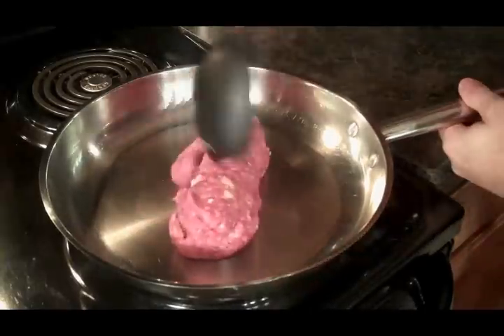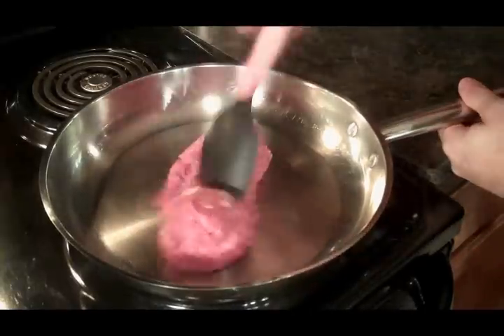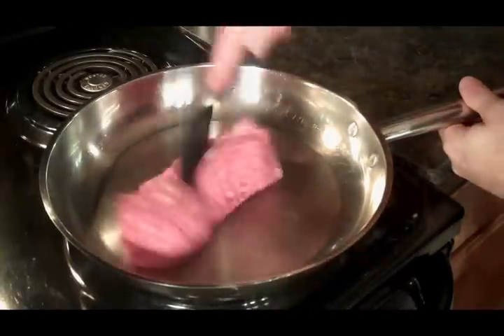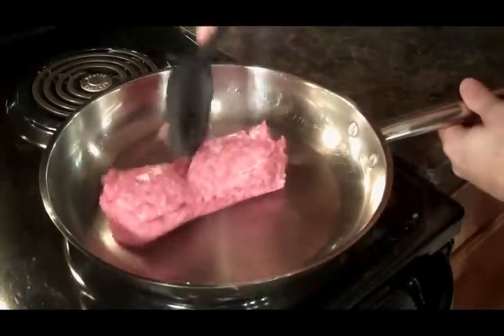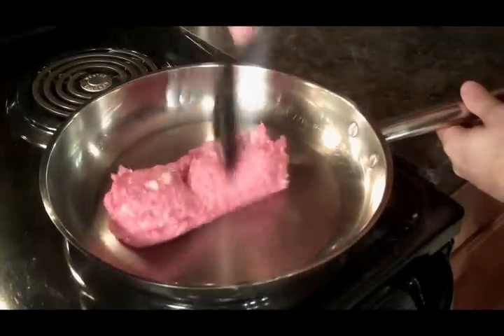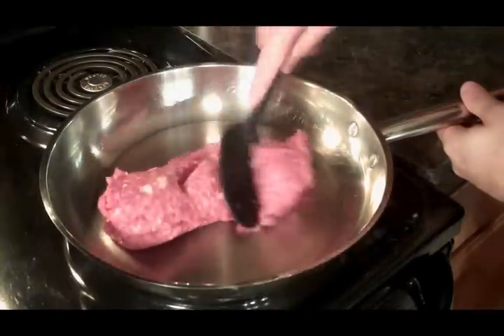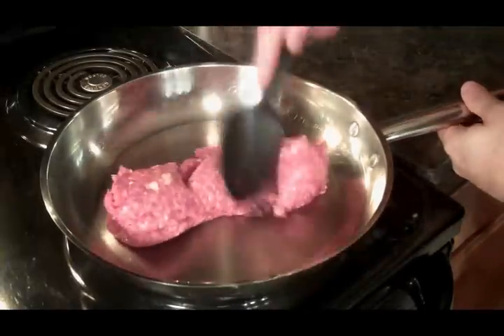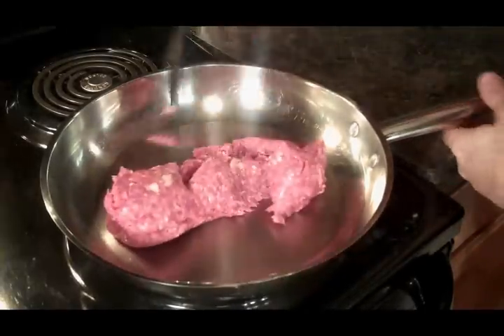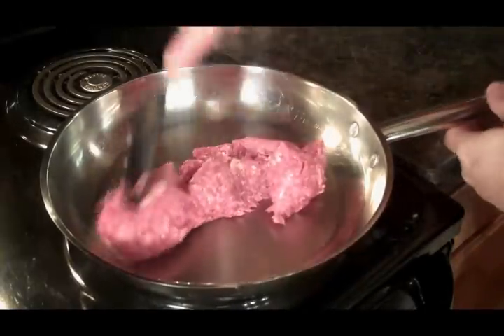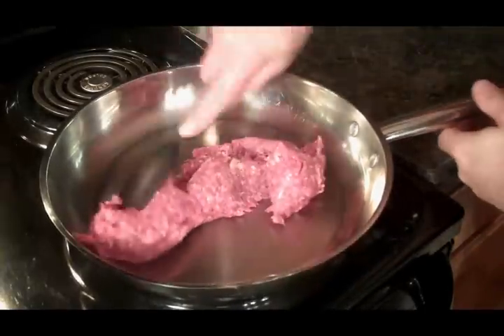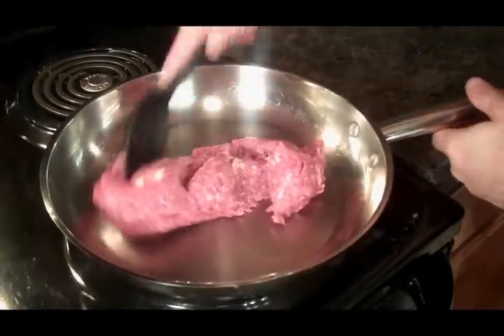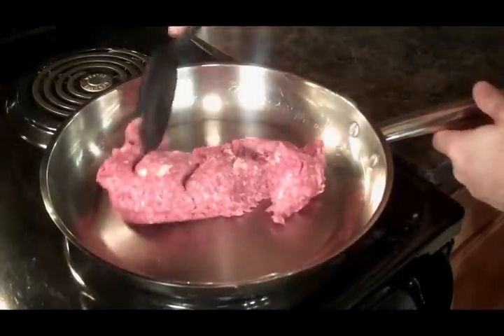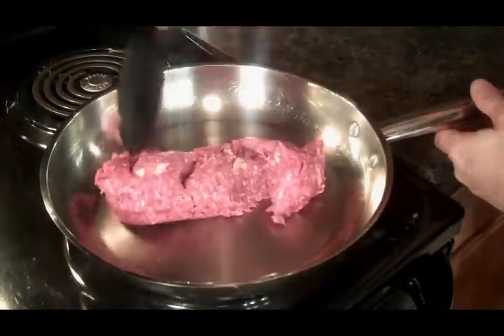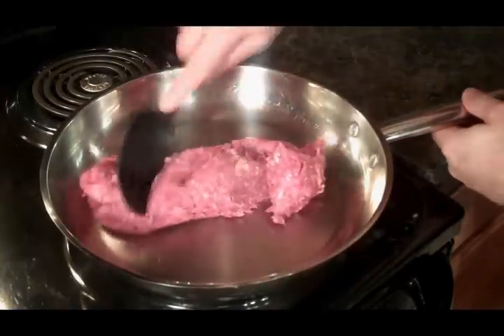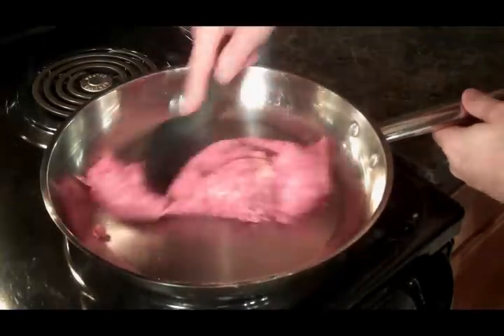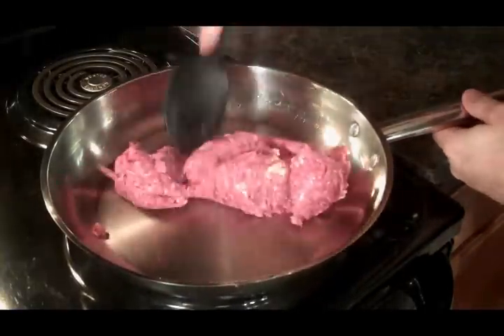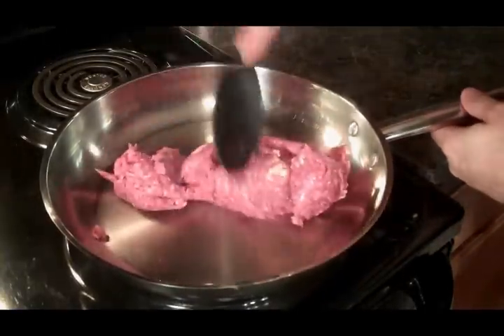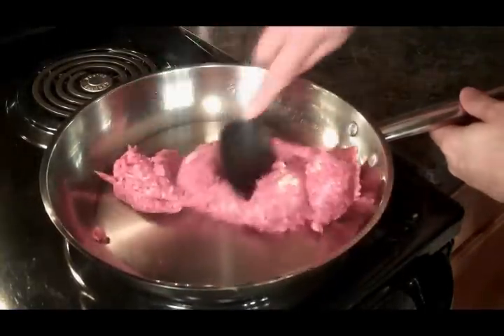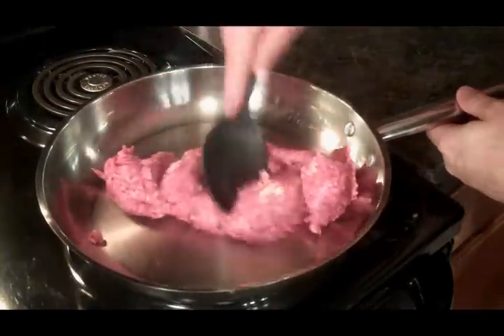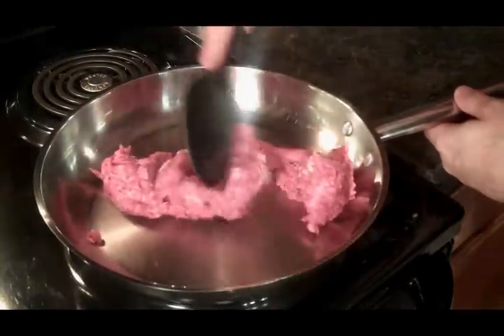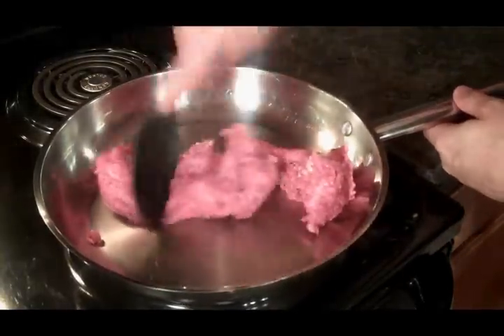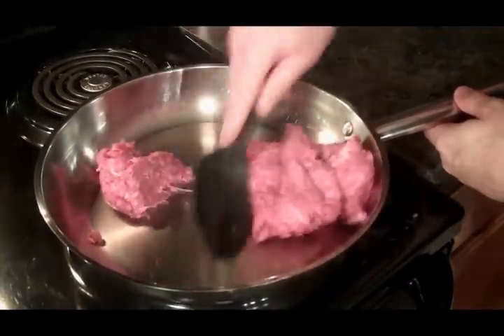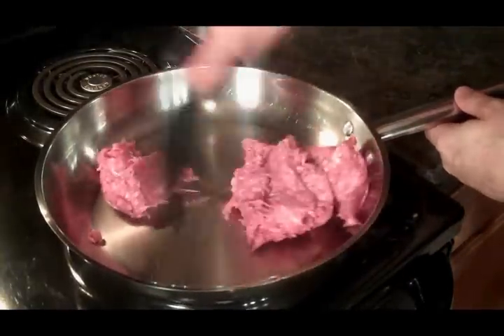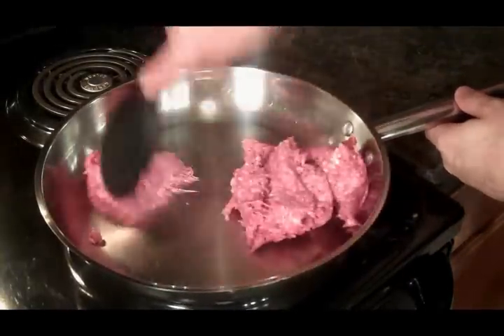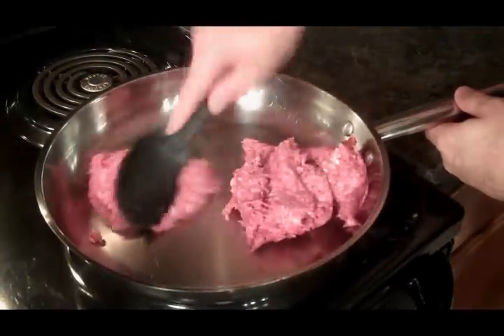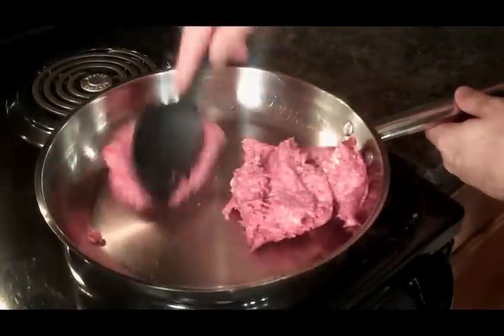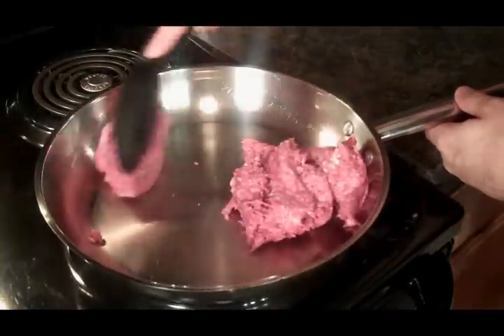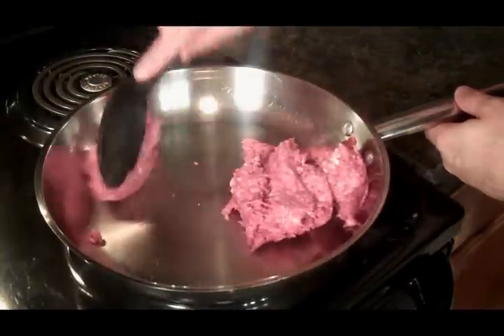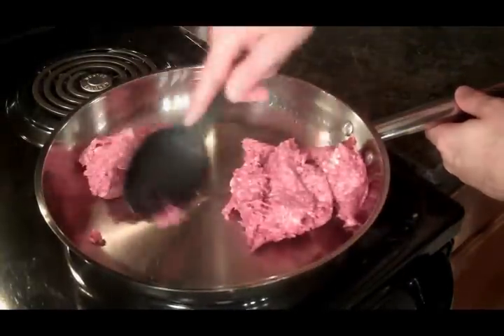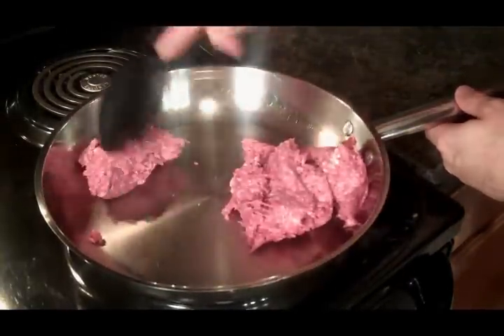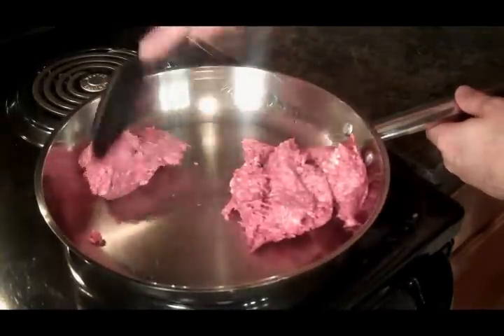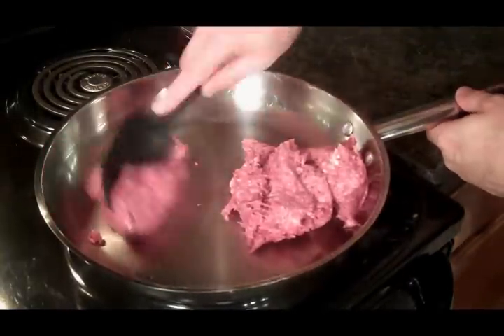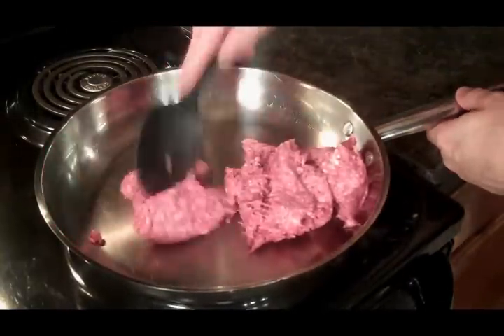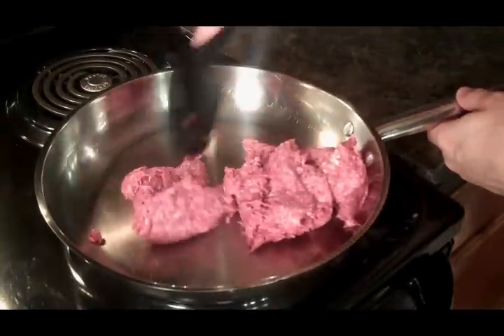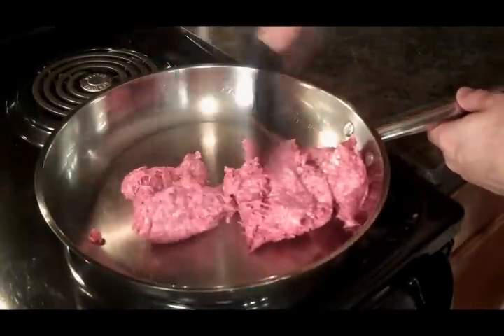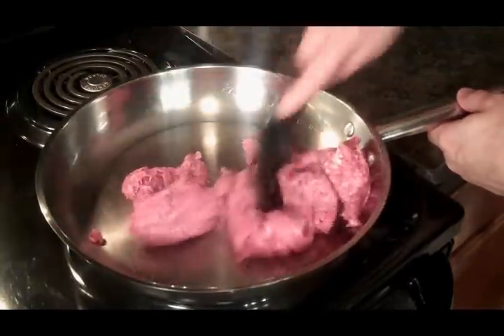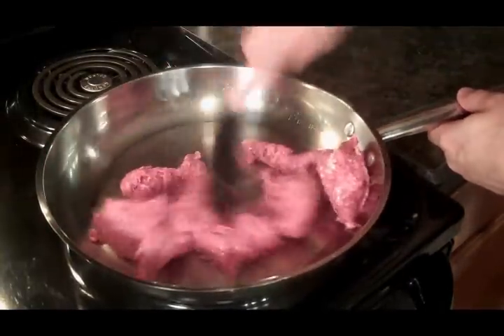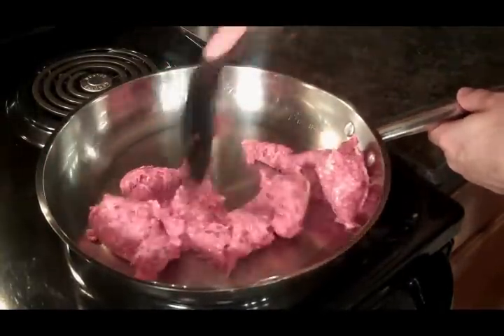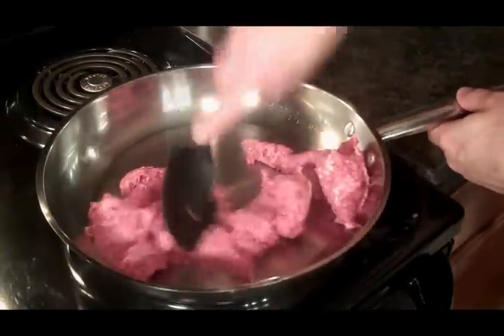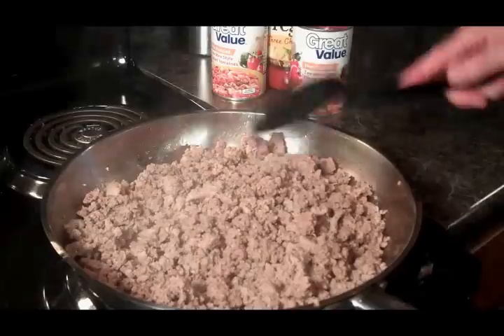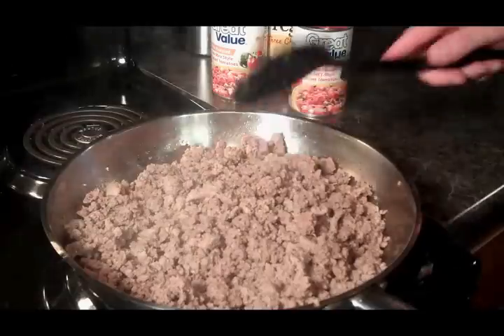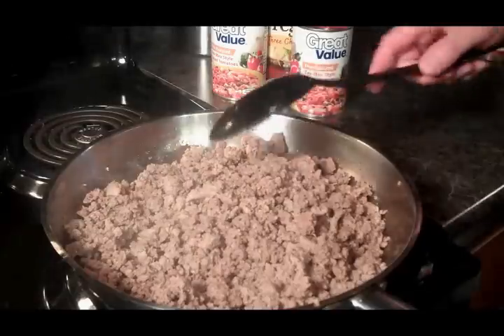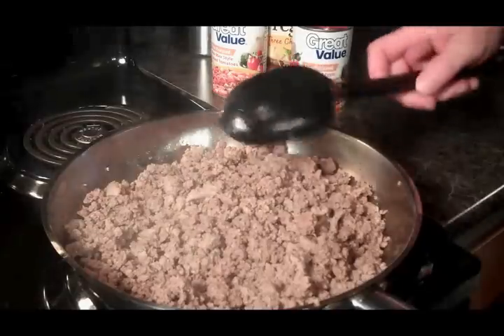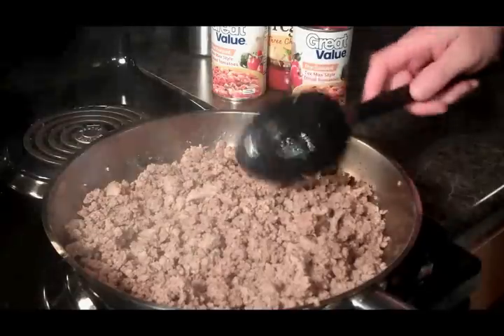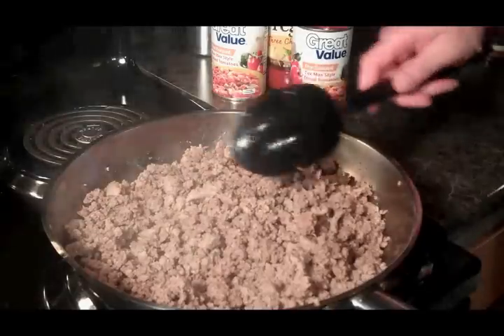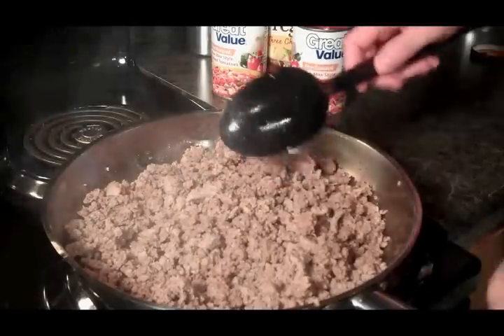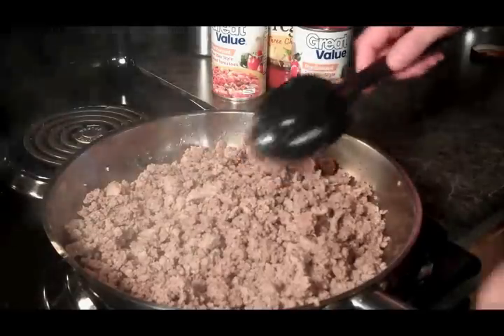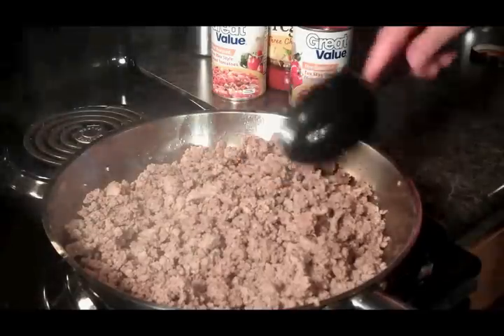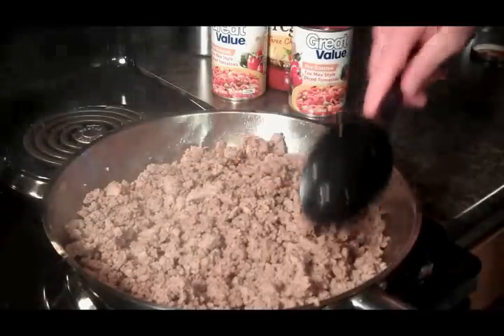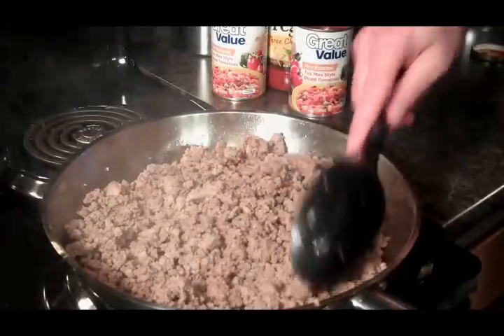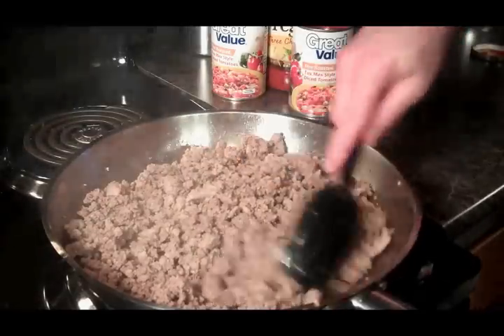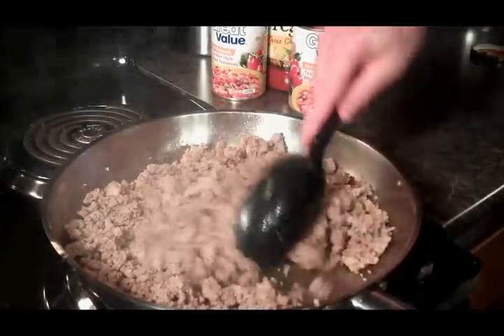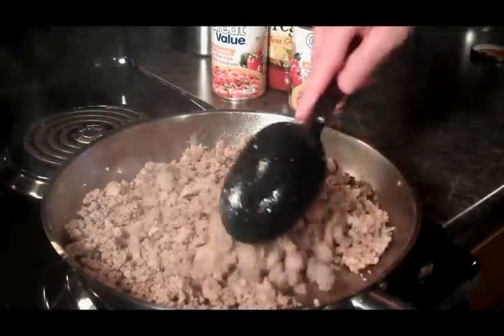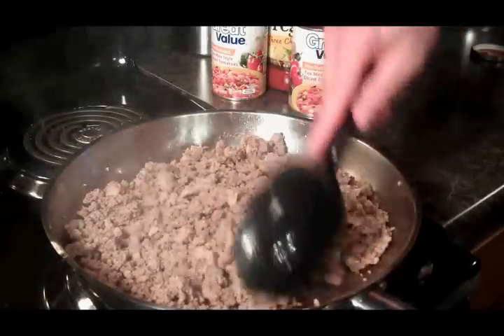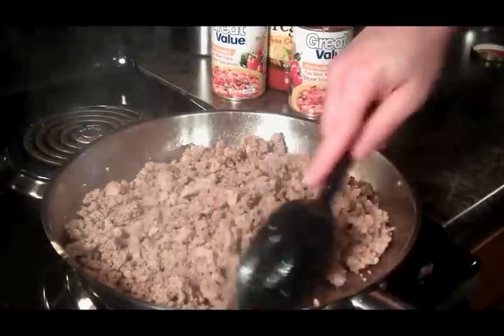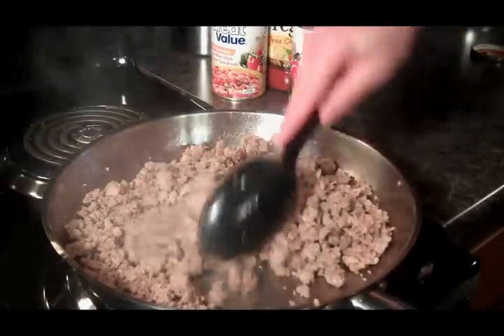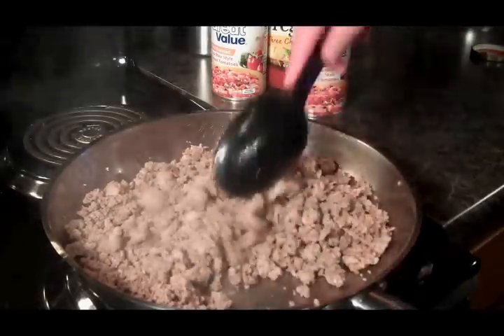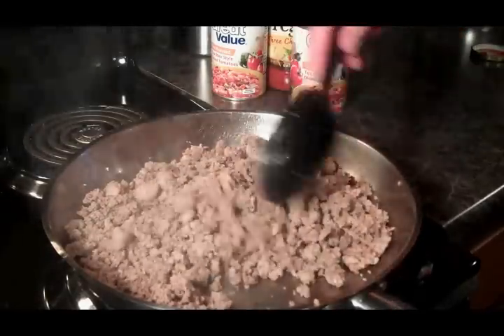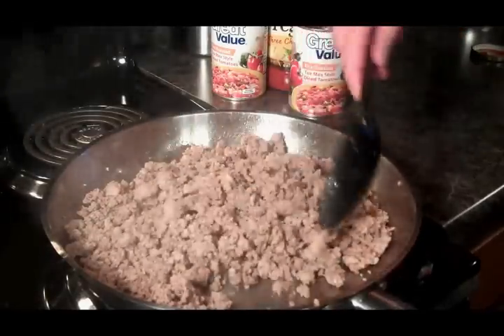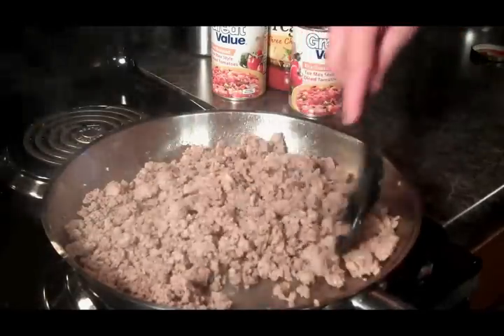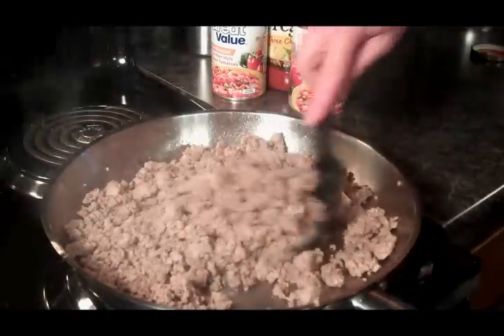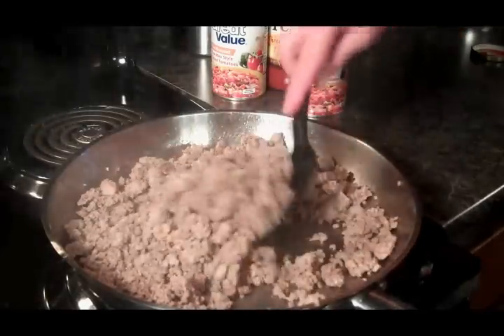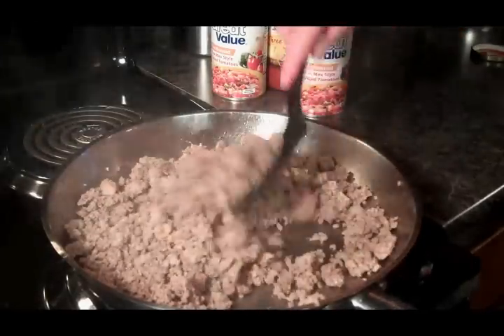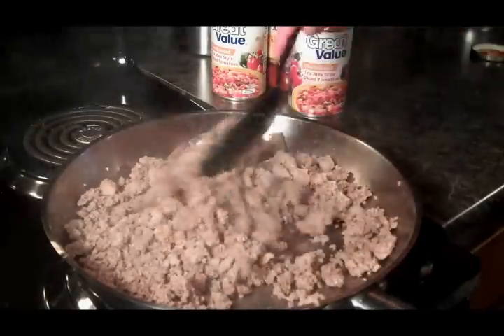All right, guys. I'm going to get our meat browned up, and then I'll be back with you. Okay, we've got our meat browned up and drained.